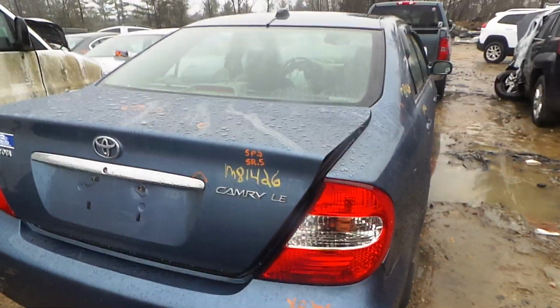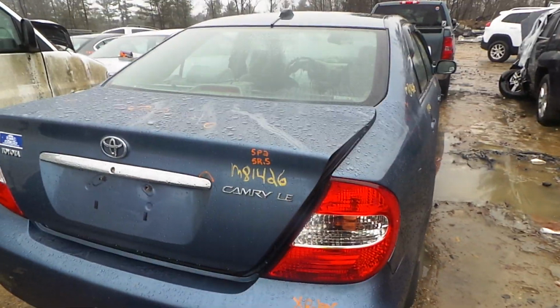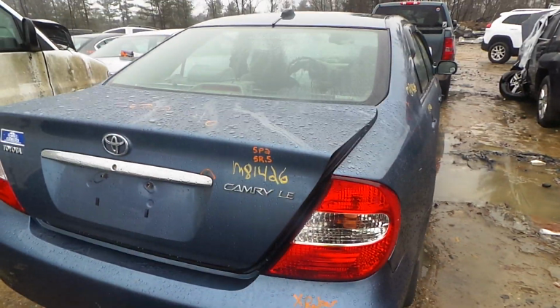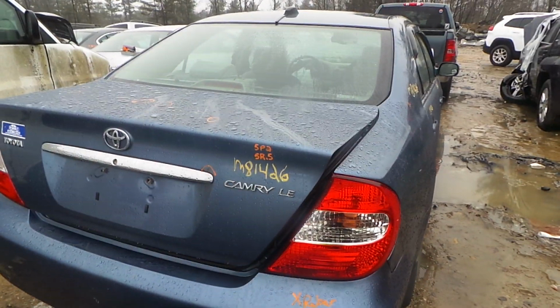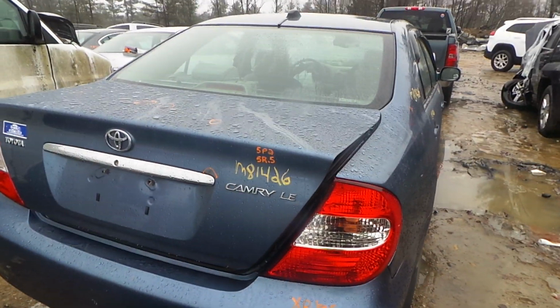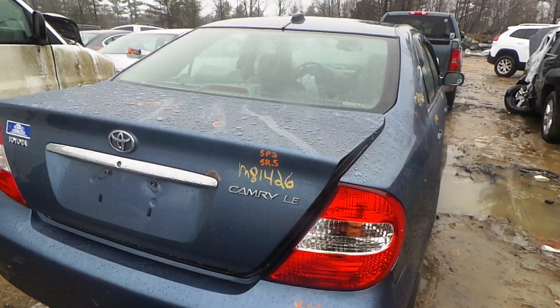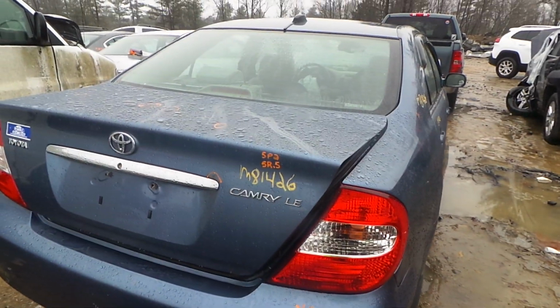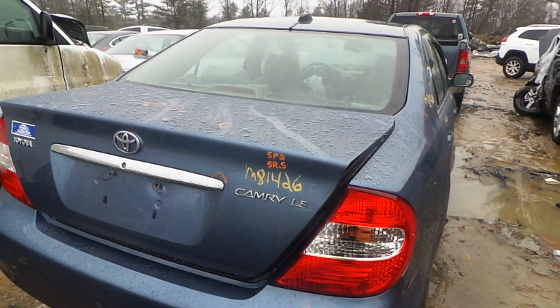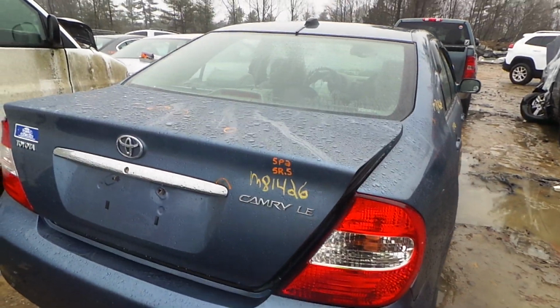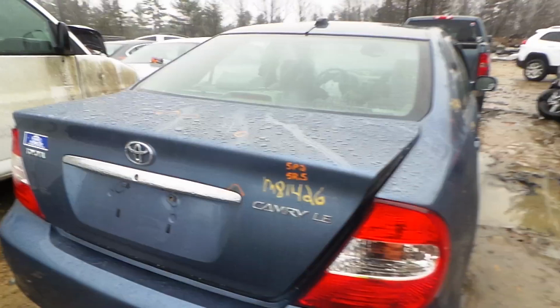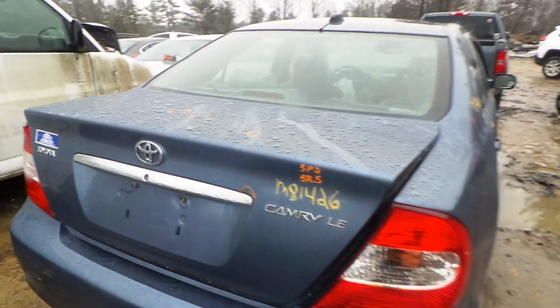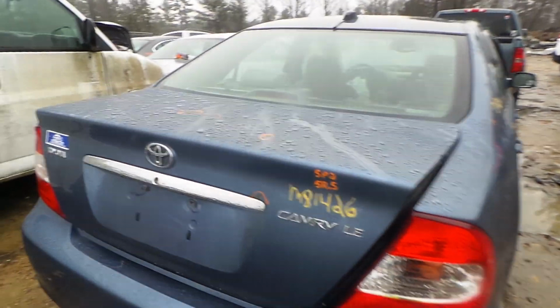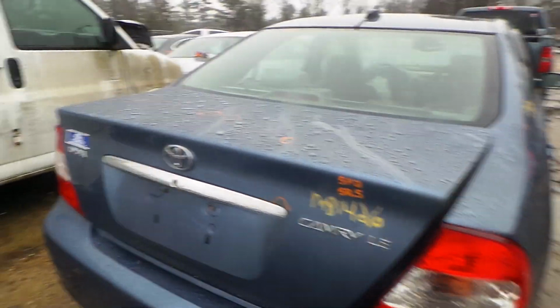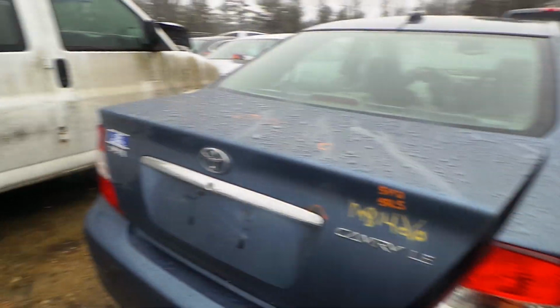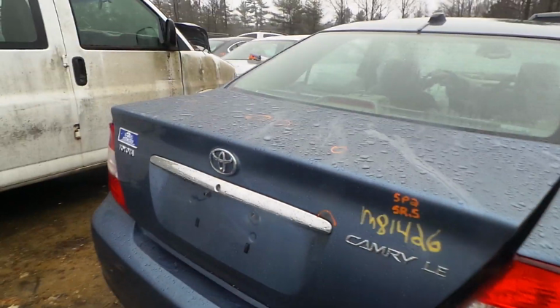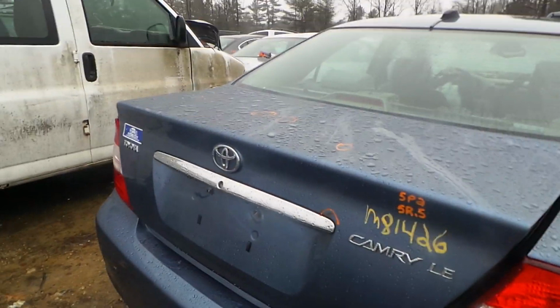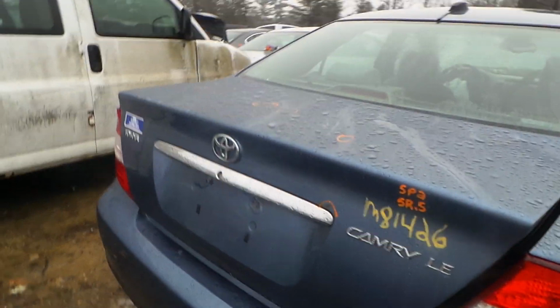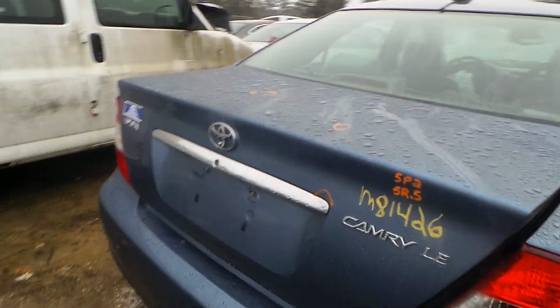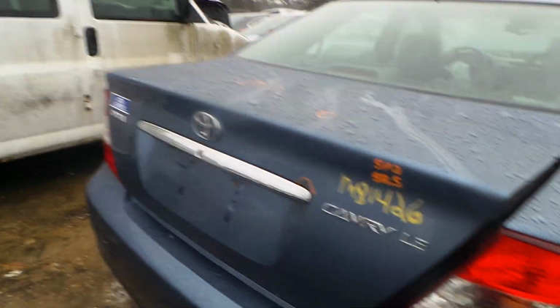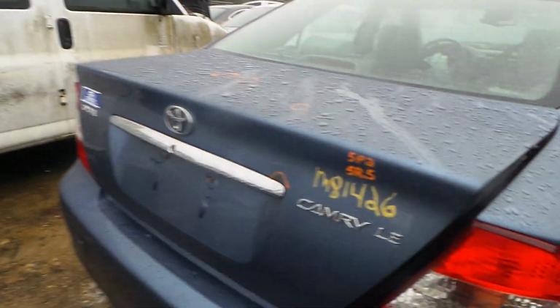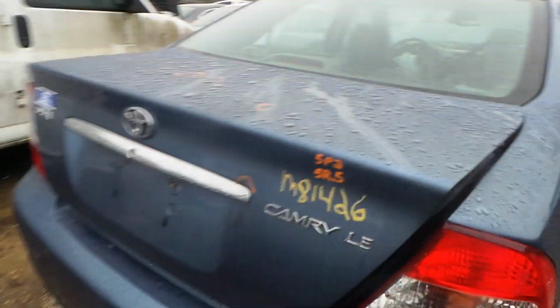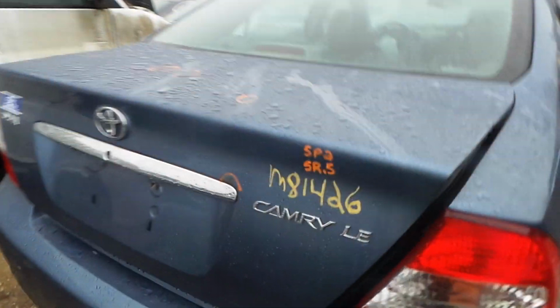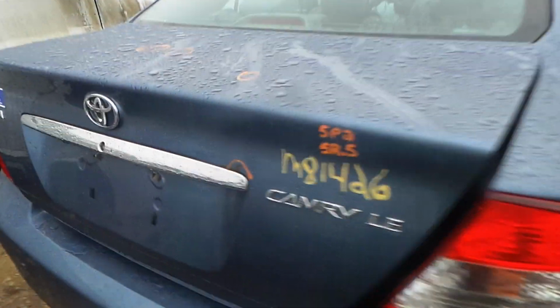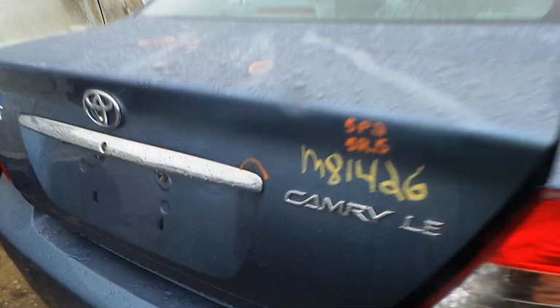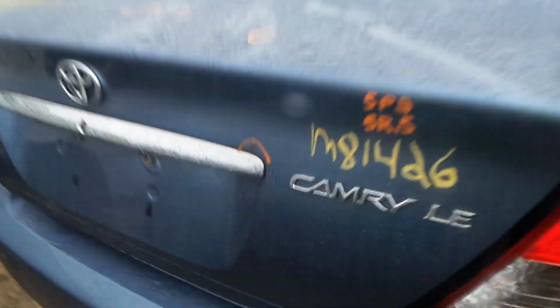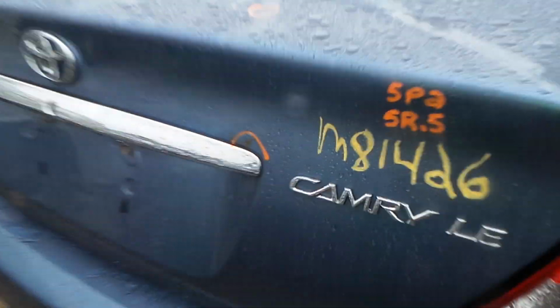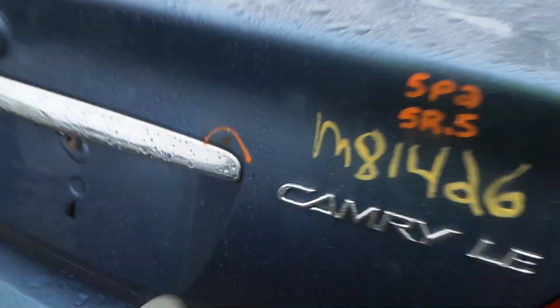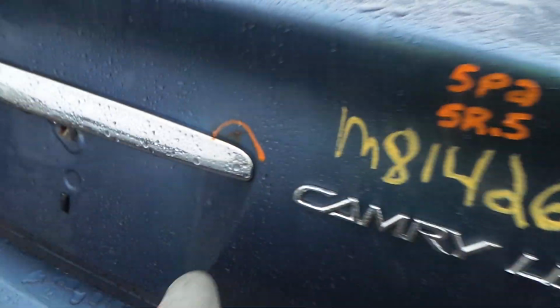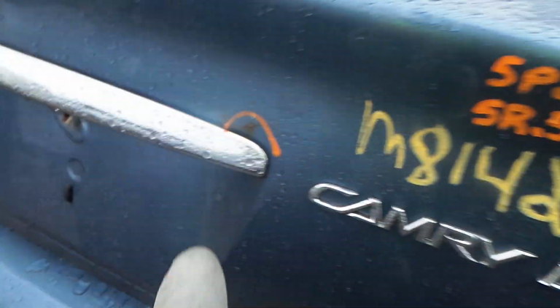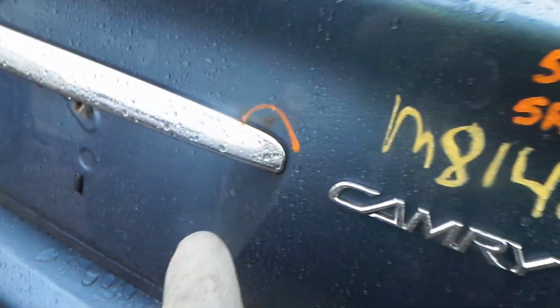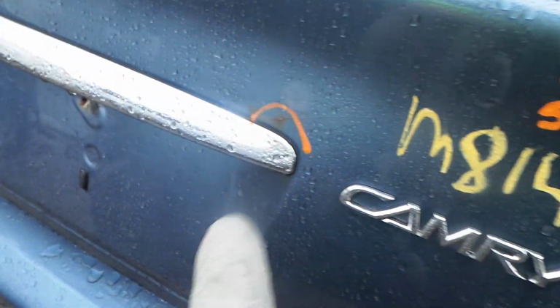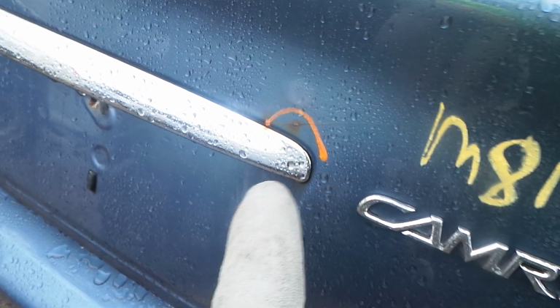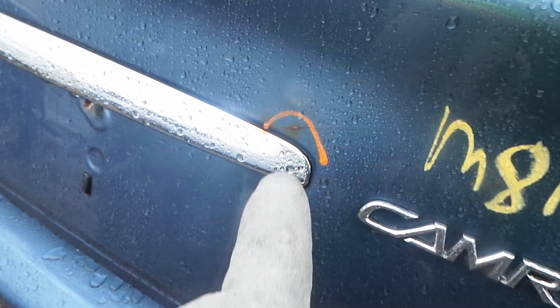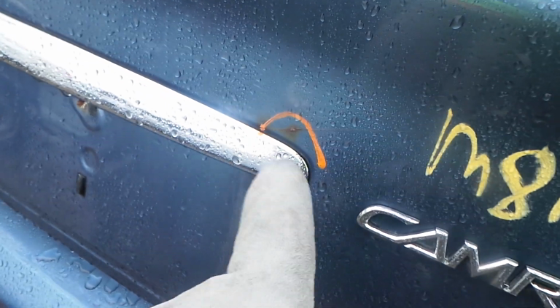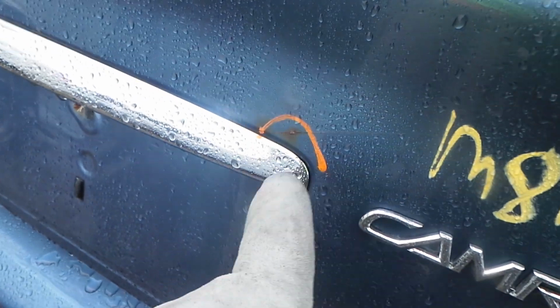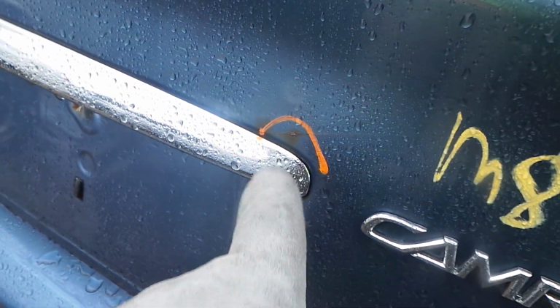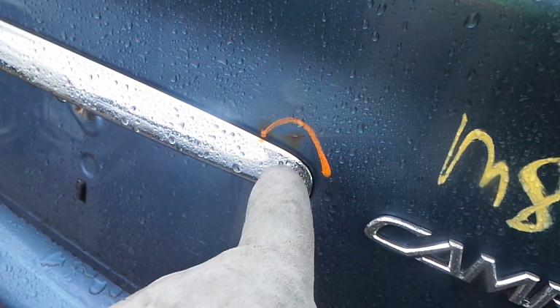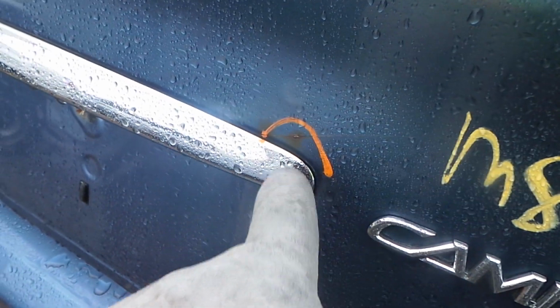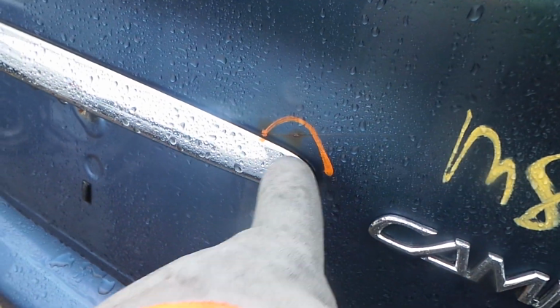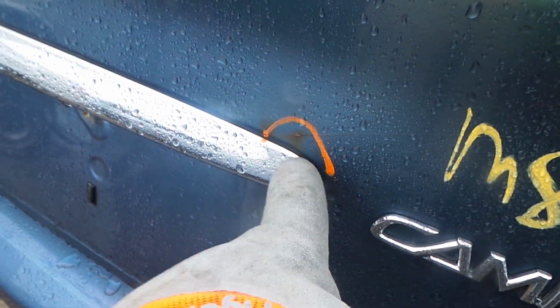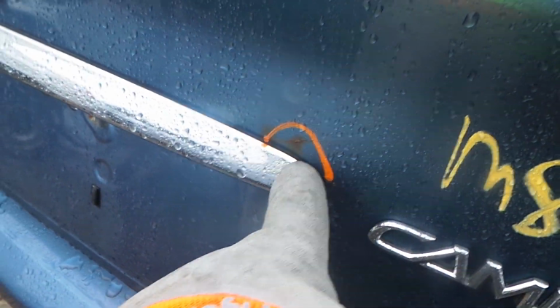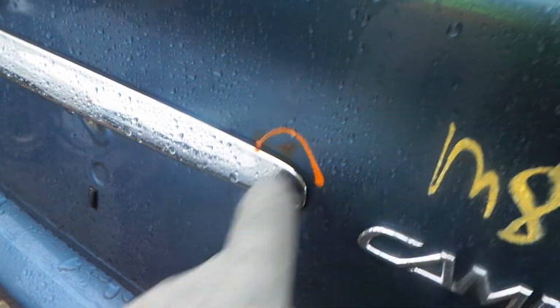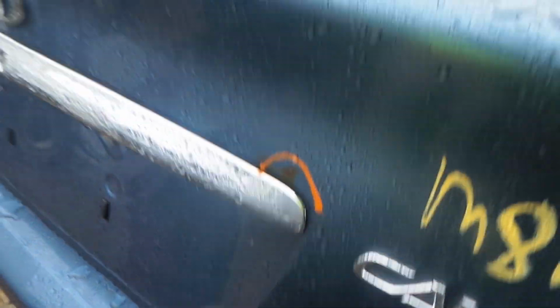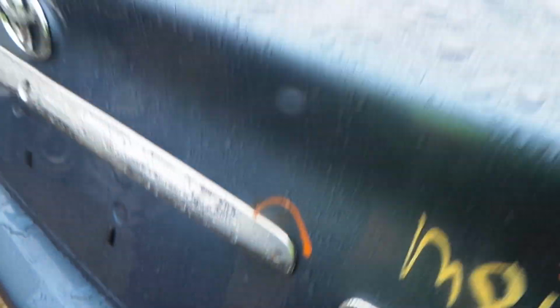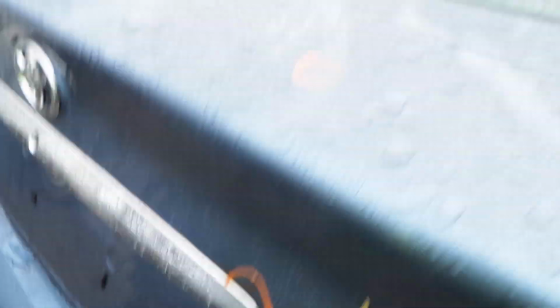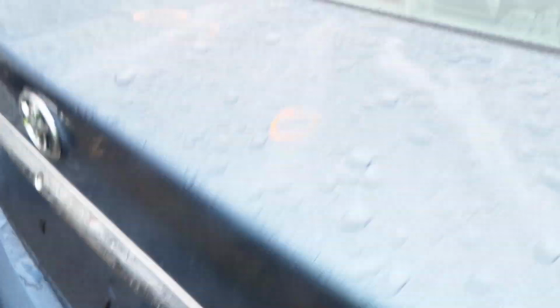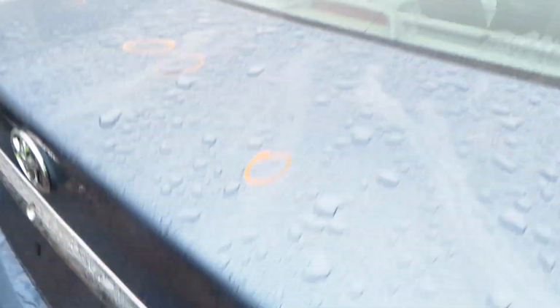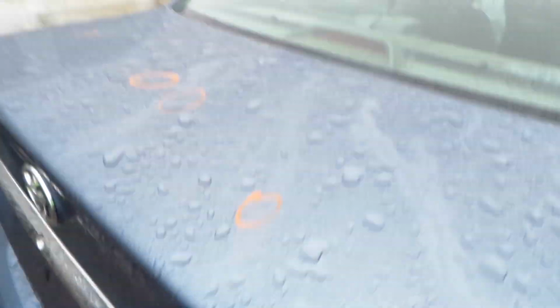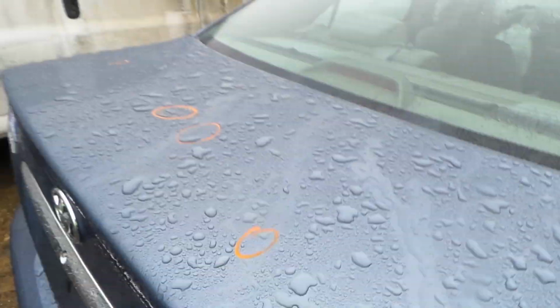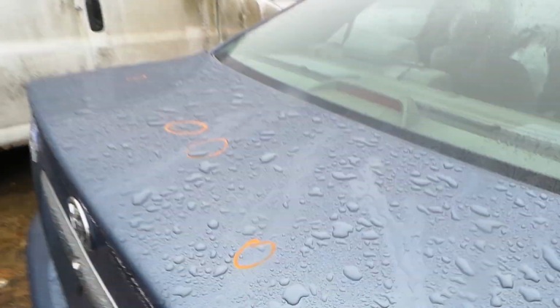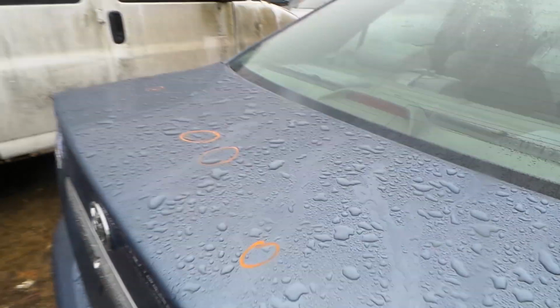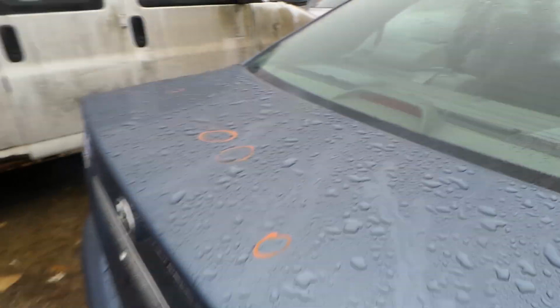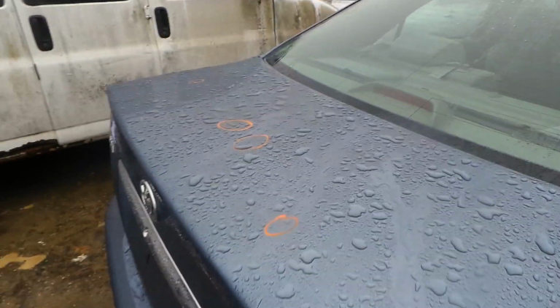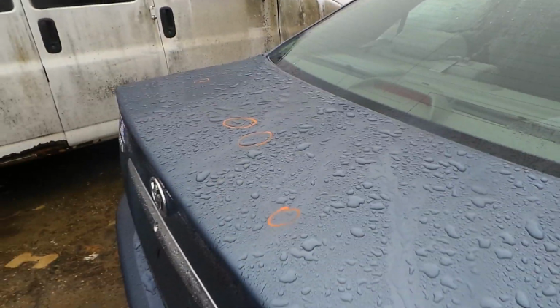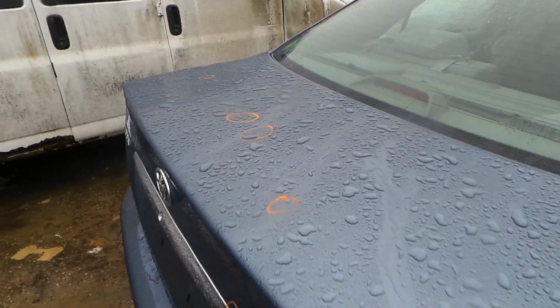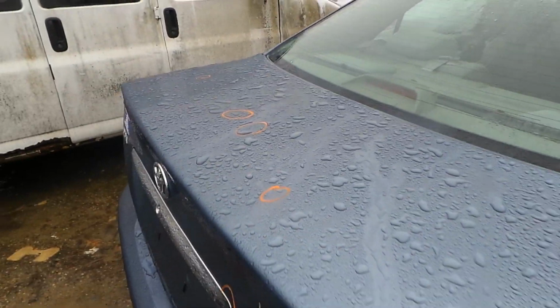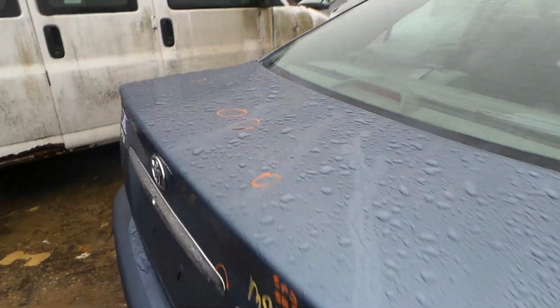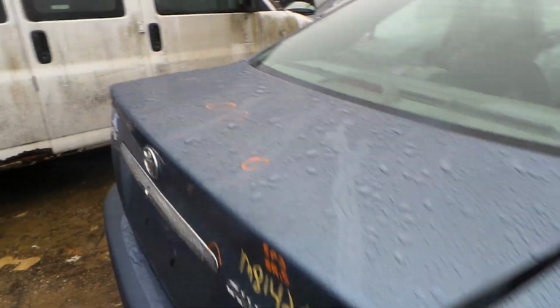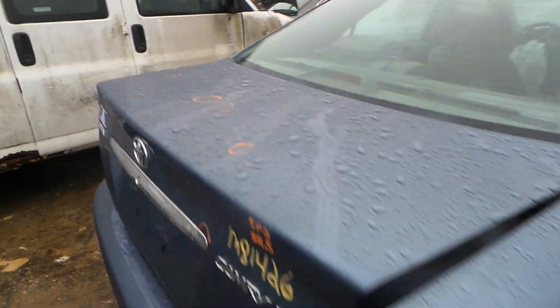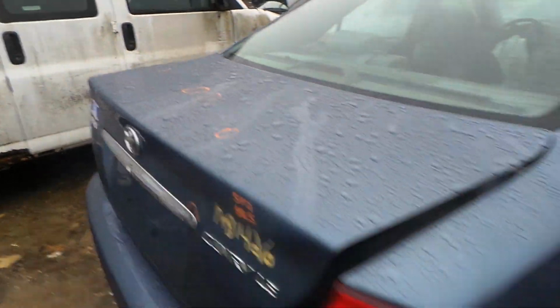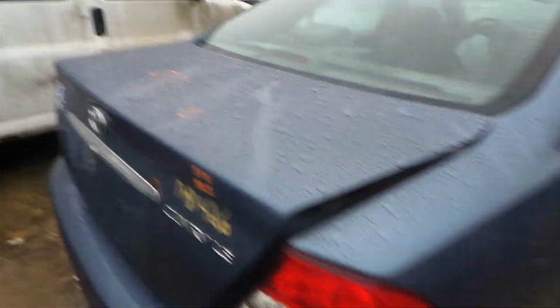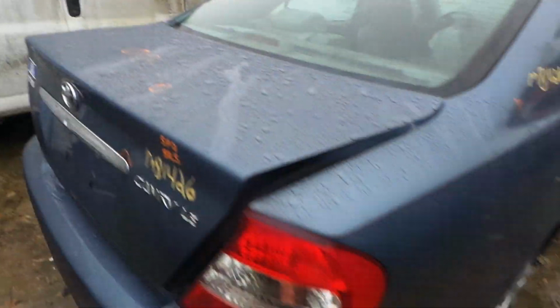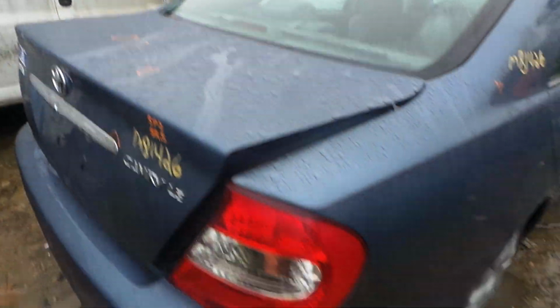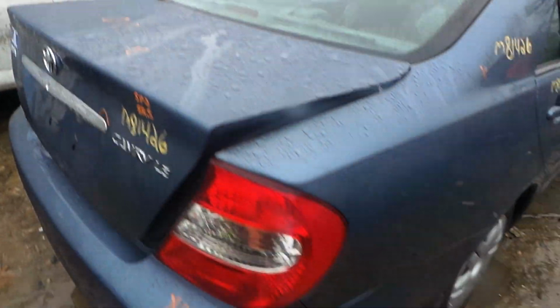Rear lid gate is insurance quality, does have a little bit of rust starting right there where it is scratched and a couple of small pings on top.